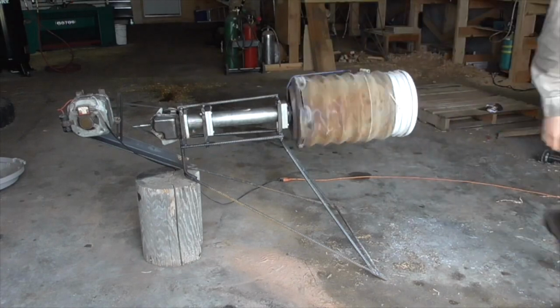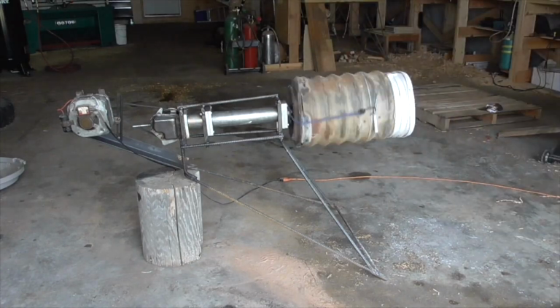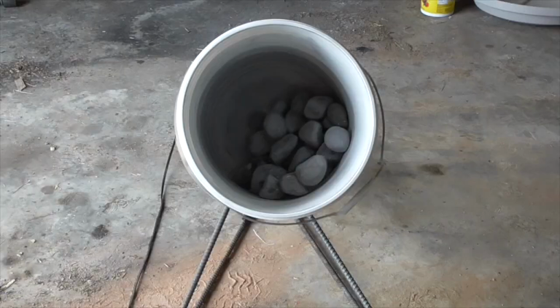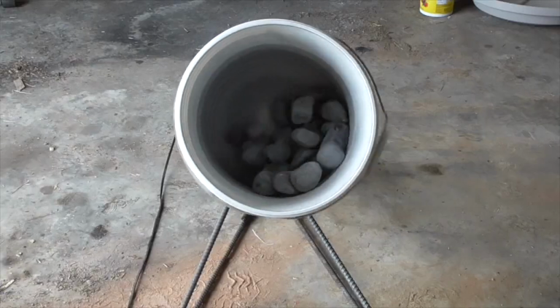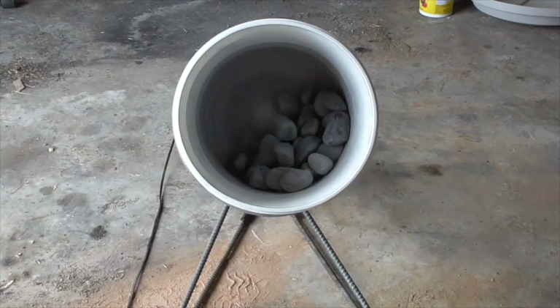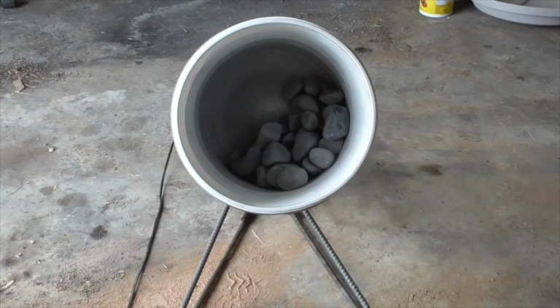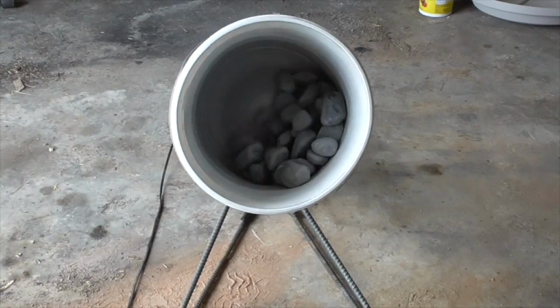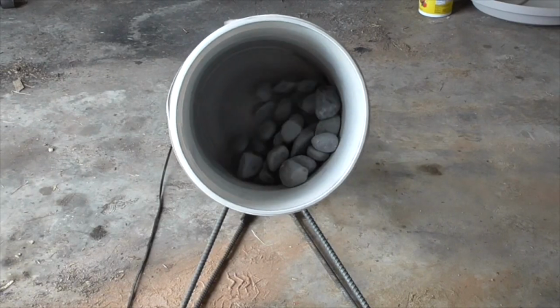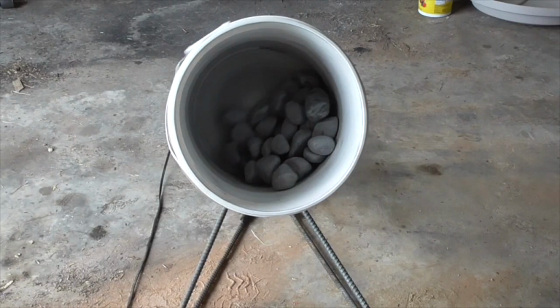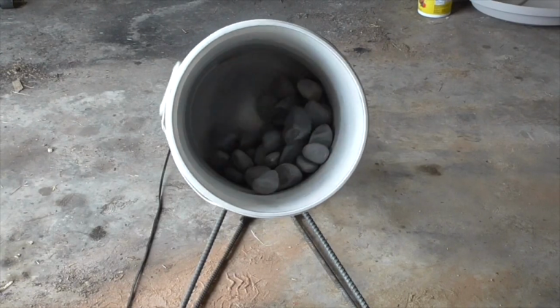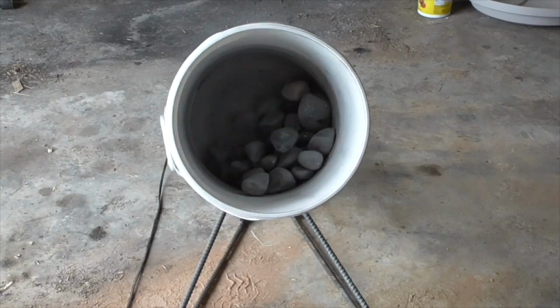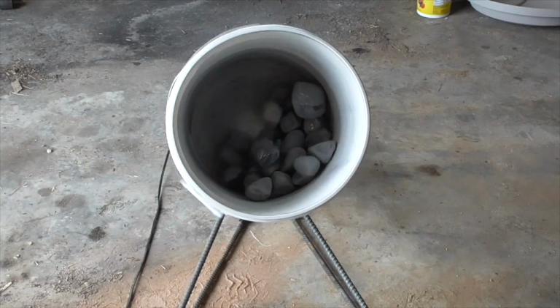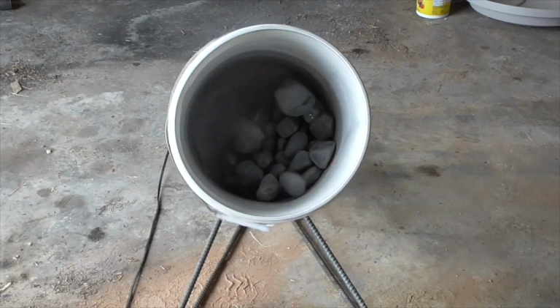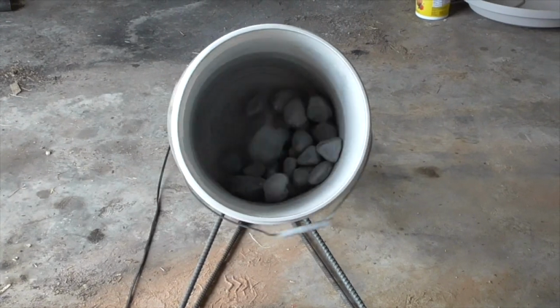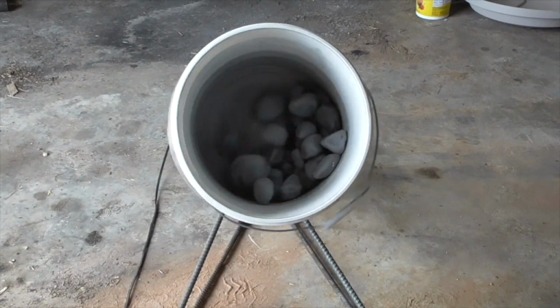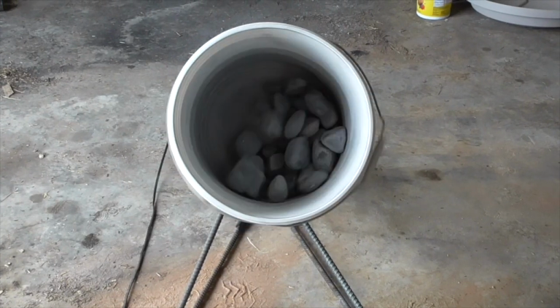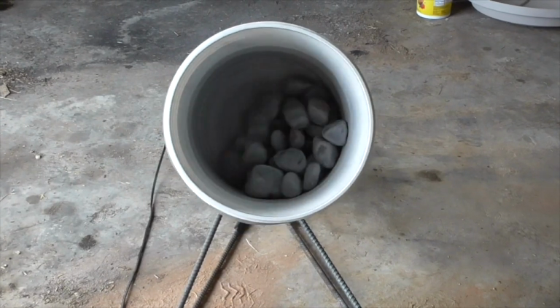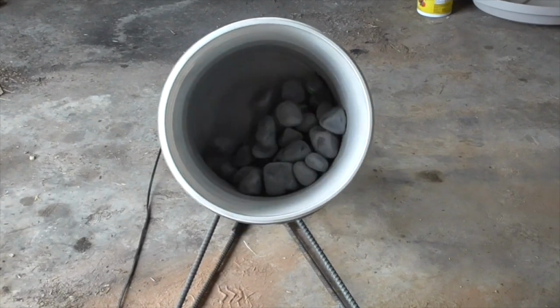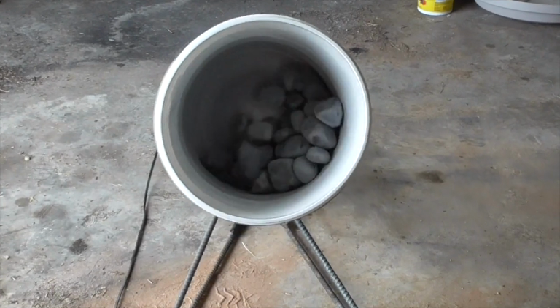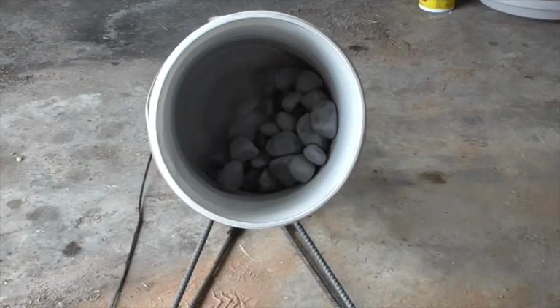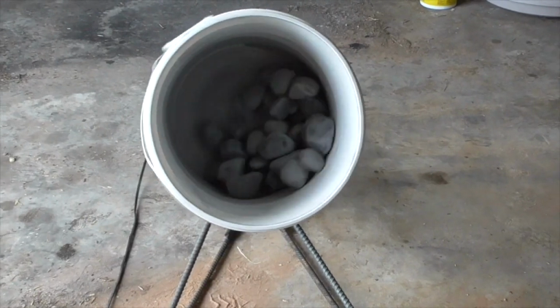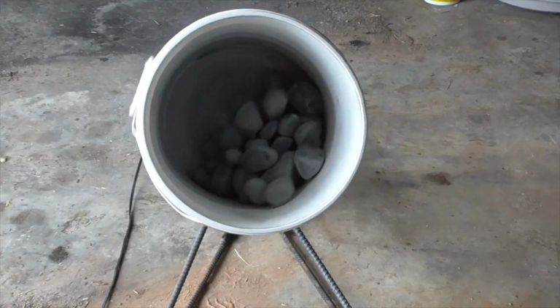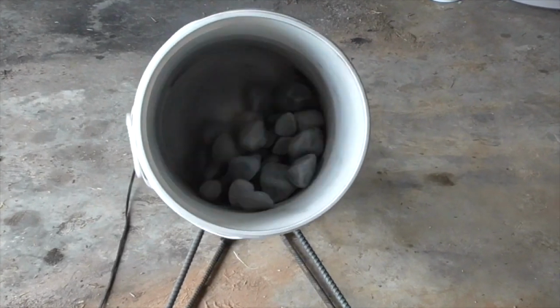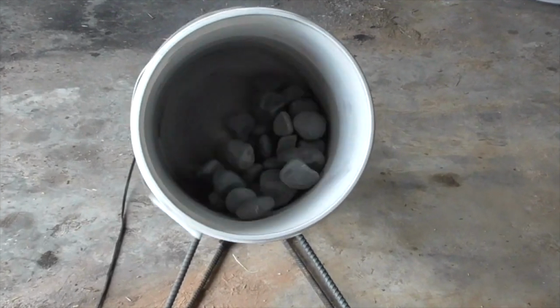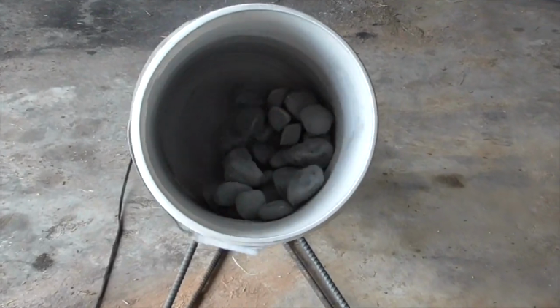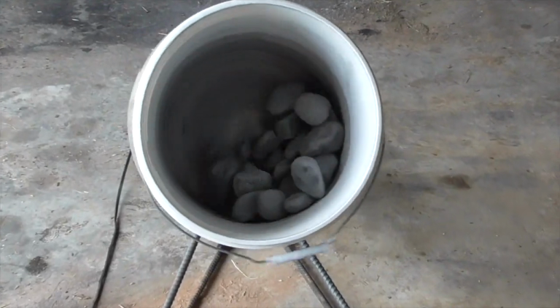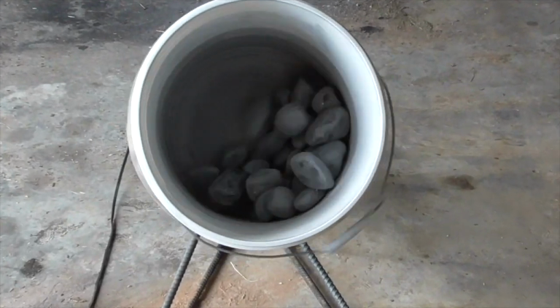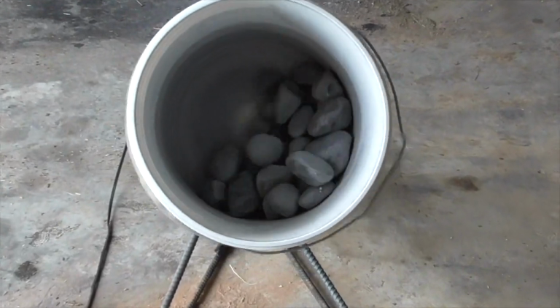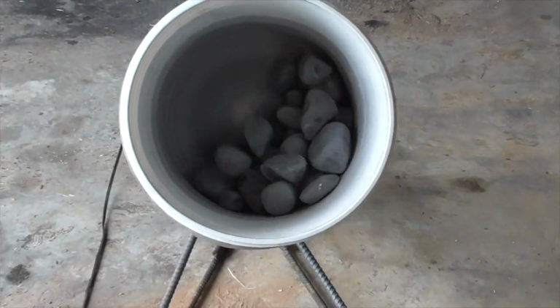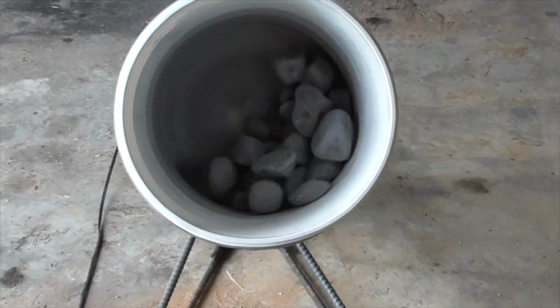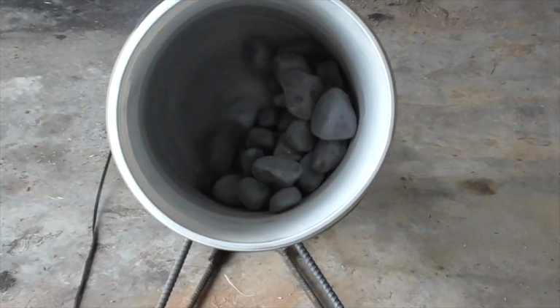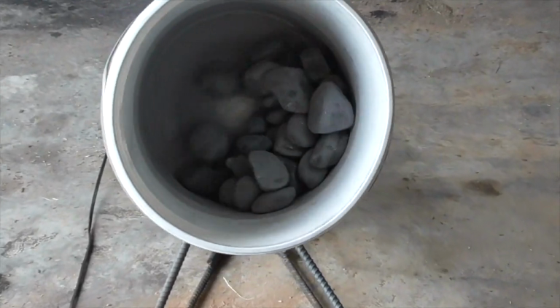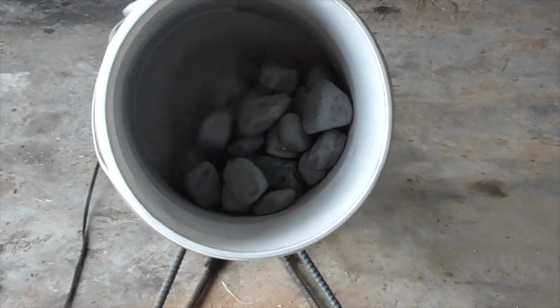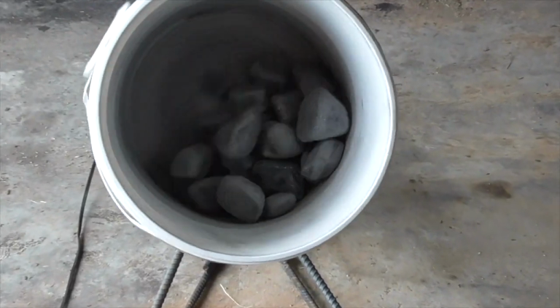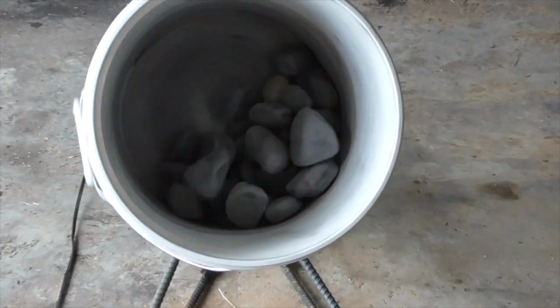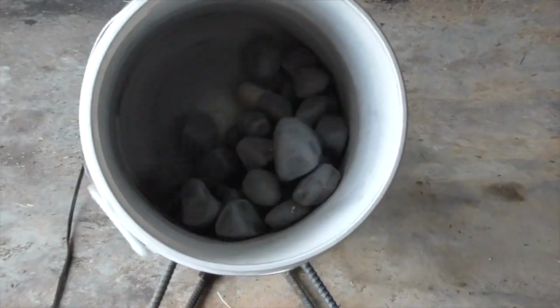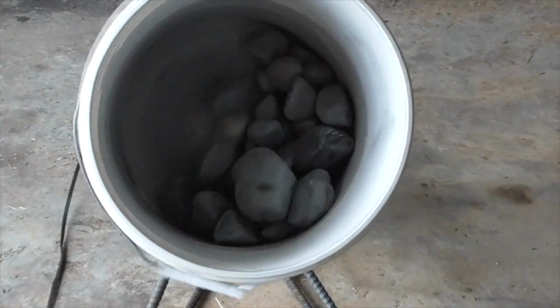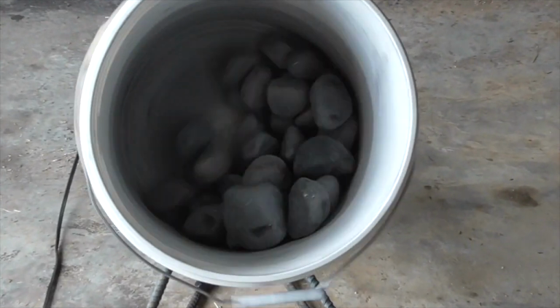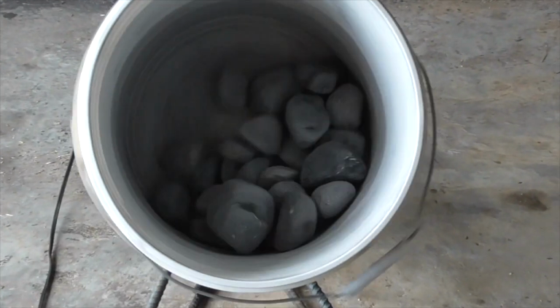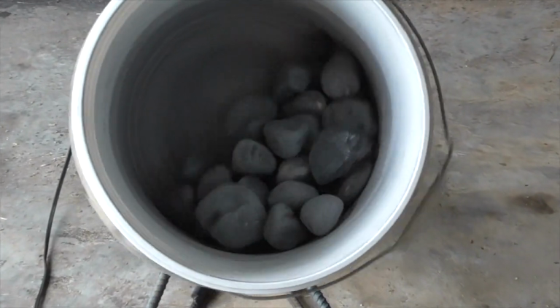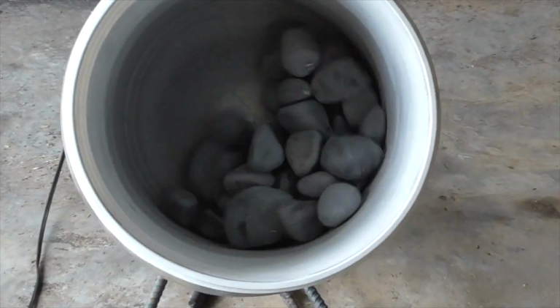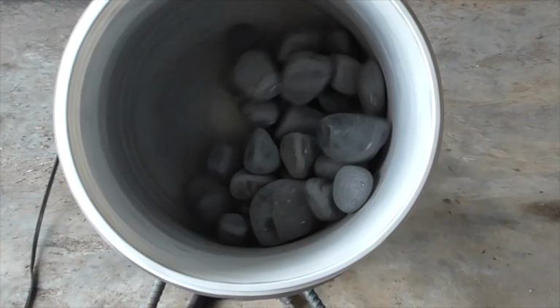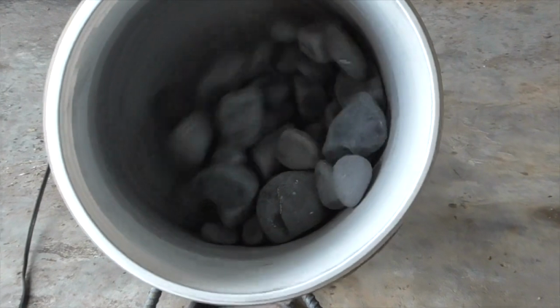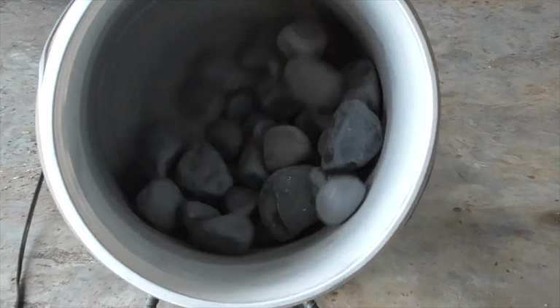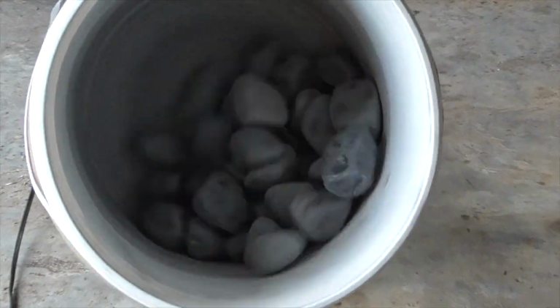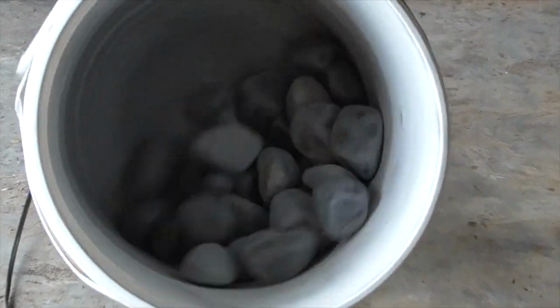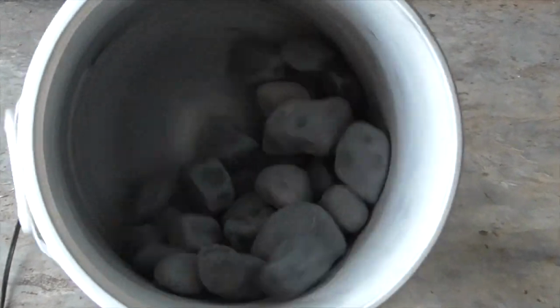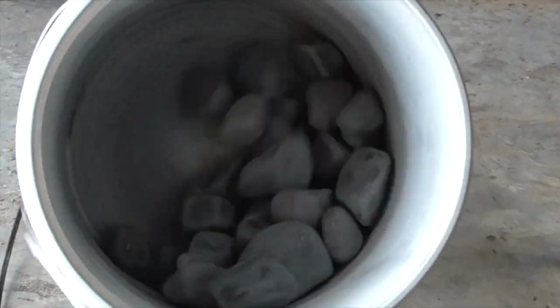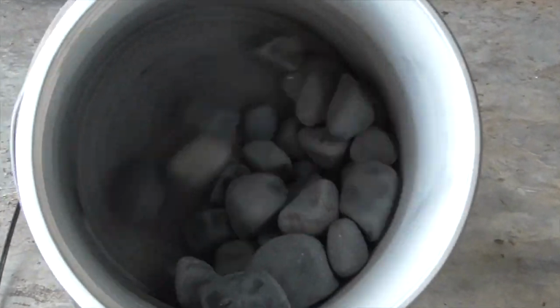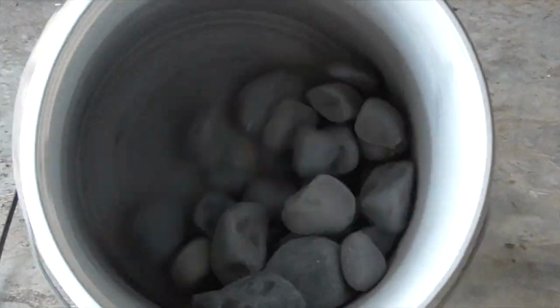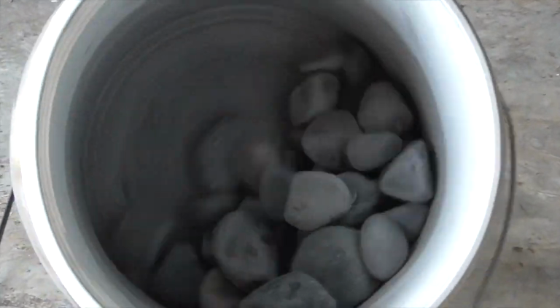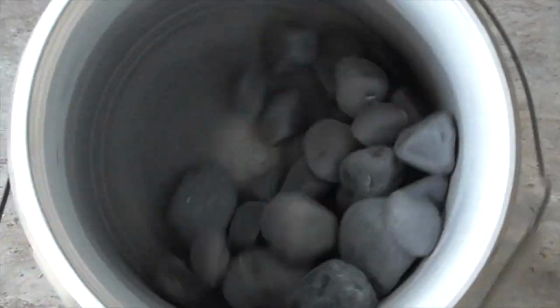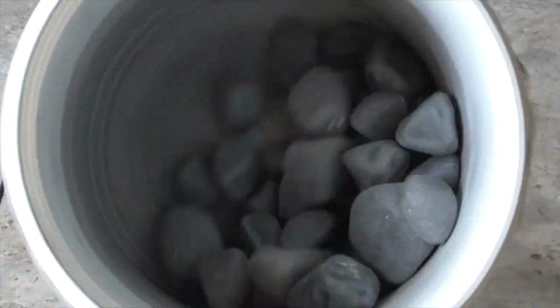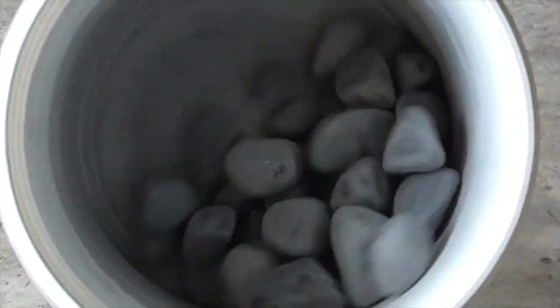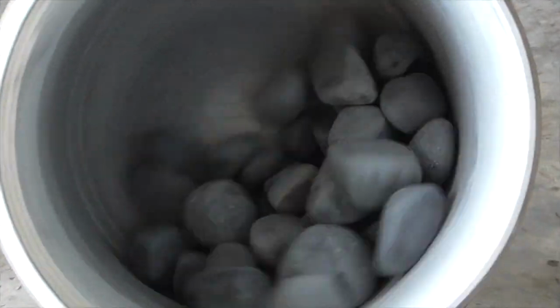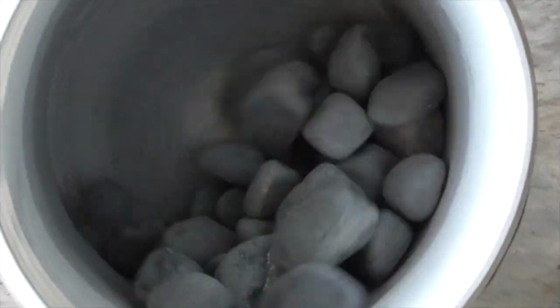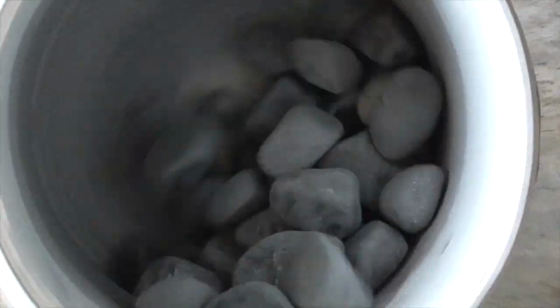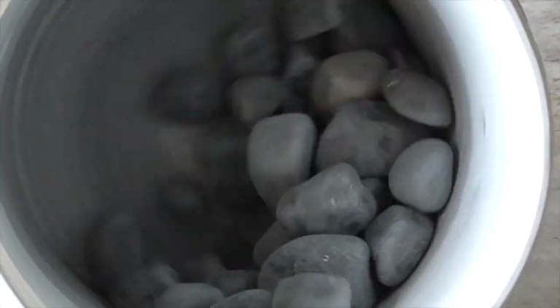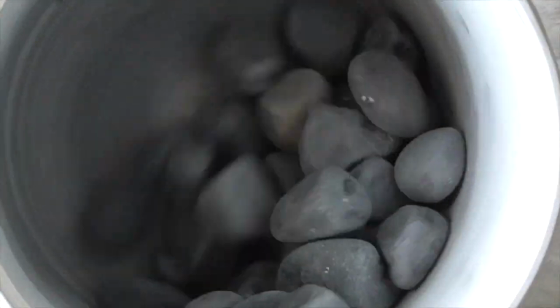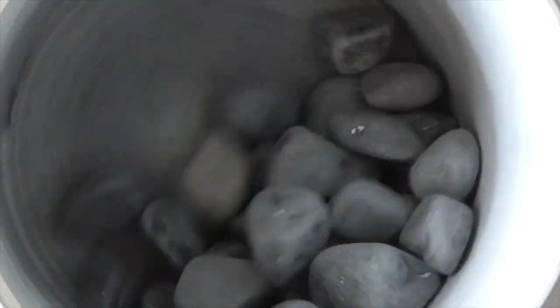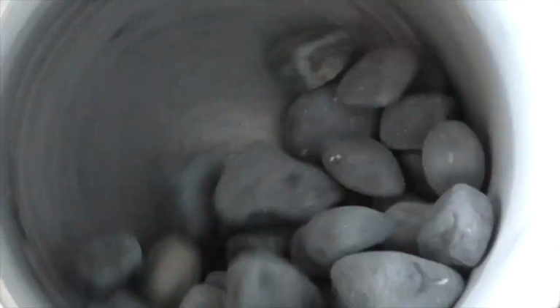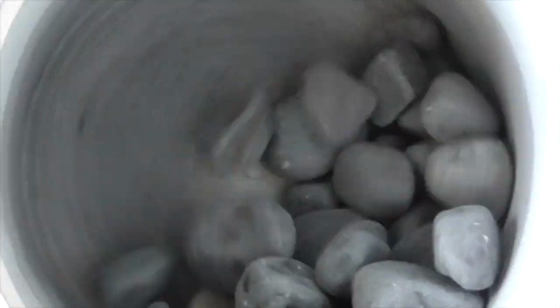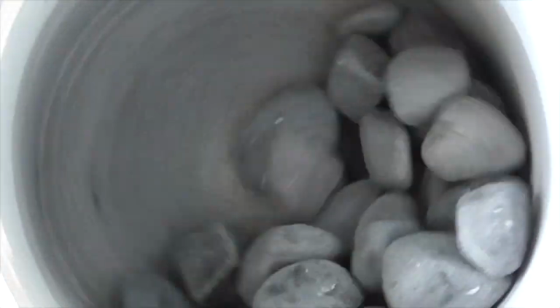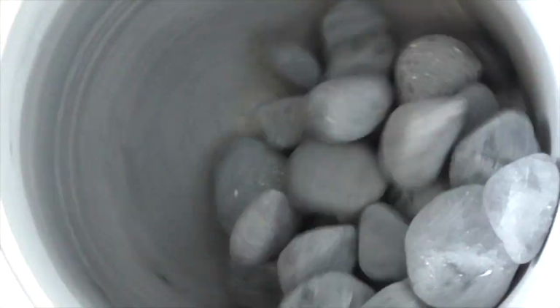Just to demonstrate how this works, here I'm tumbling some common gravel without the lid on the bucket.